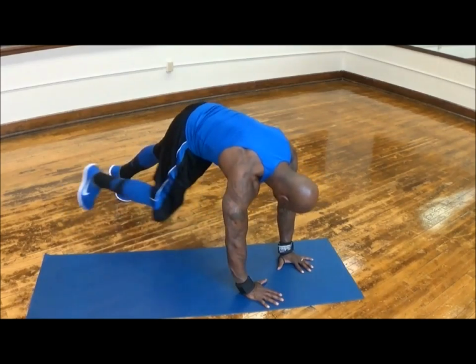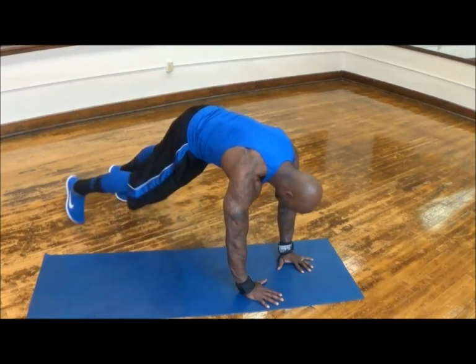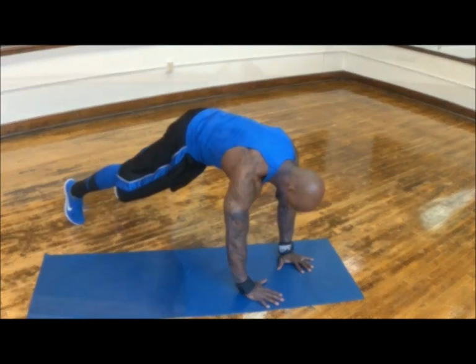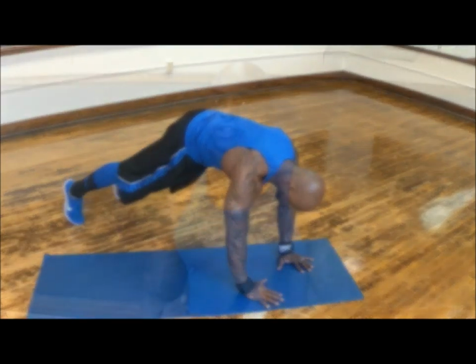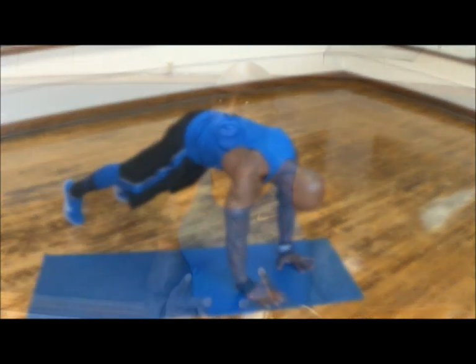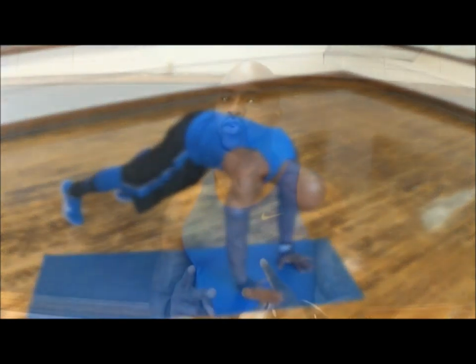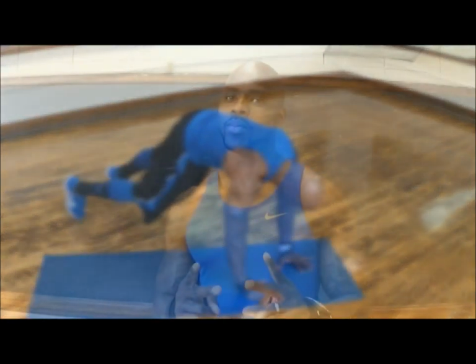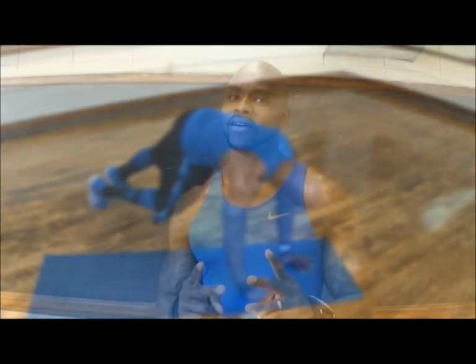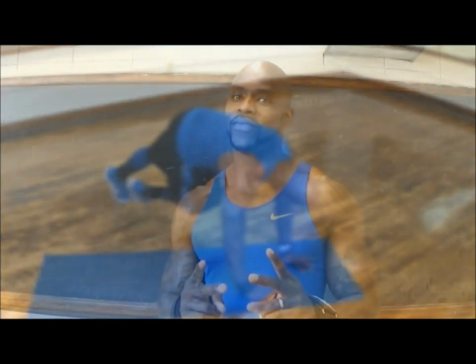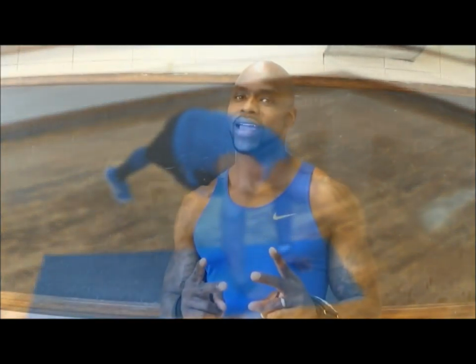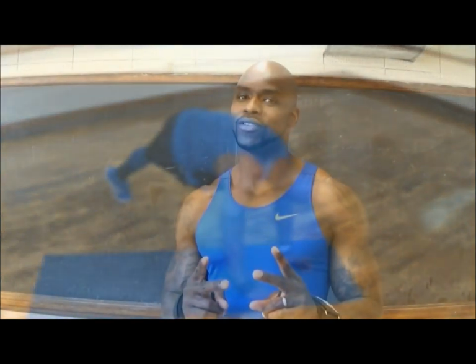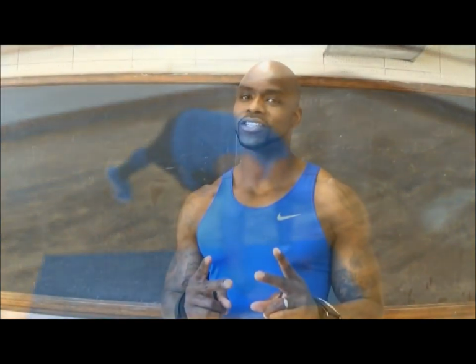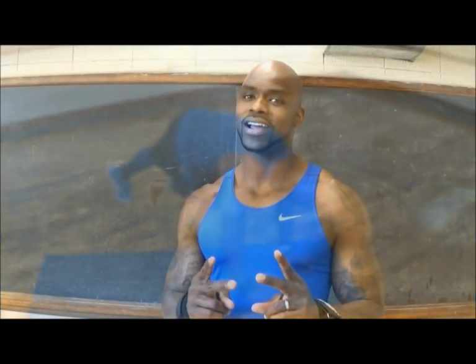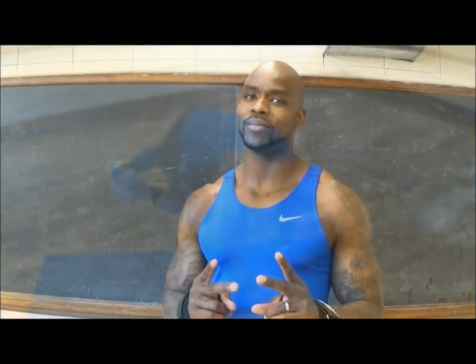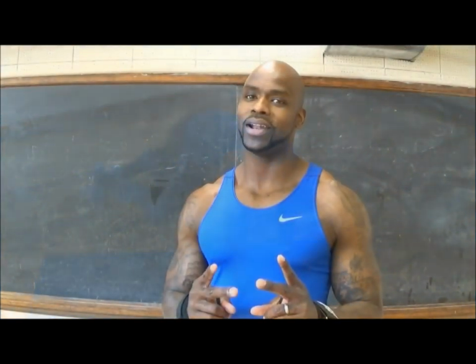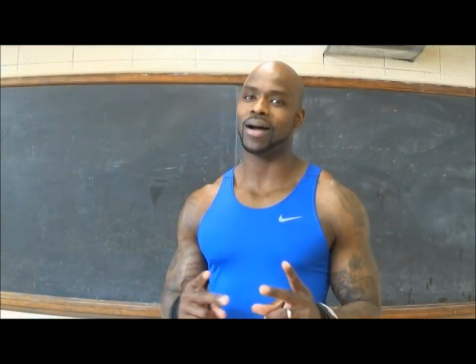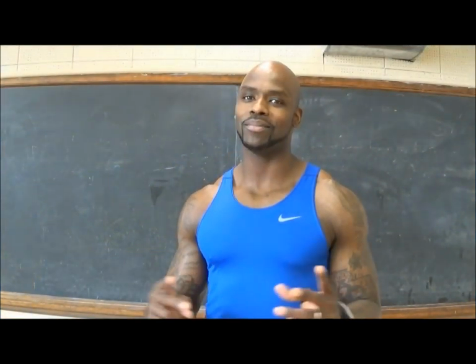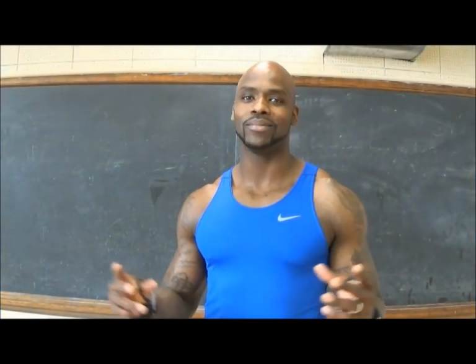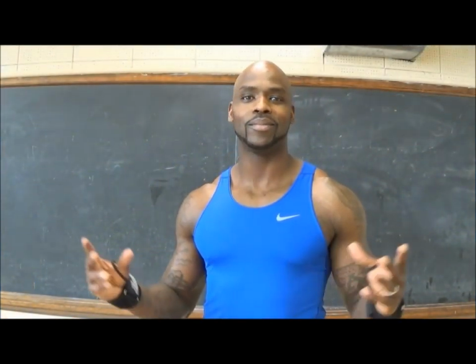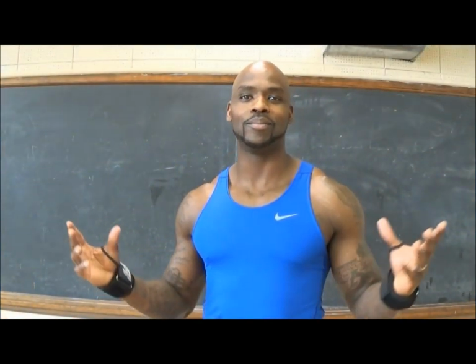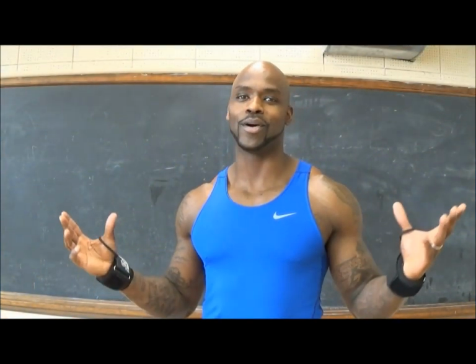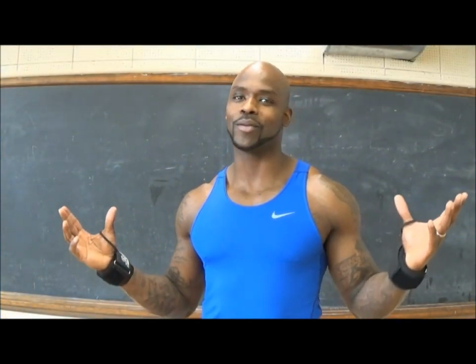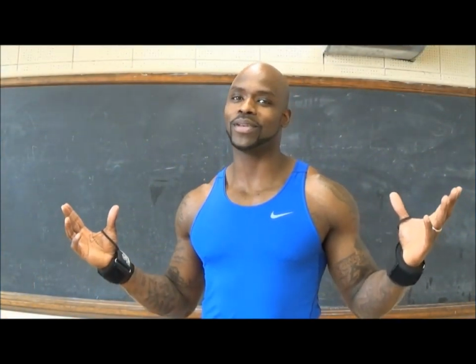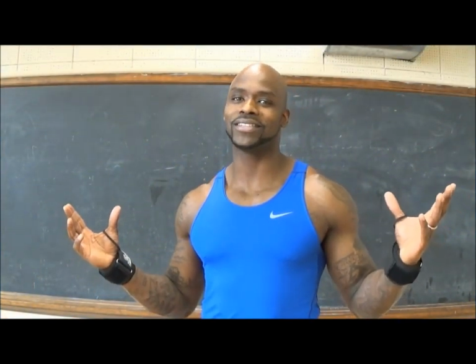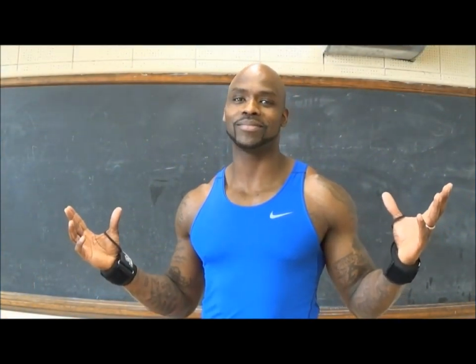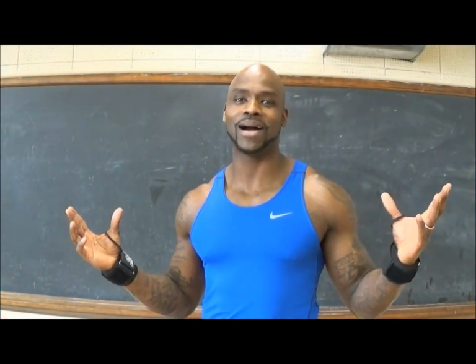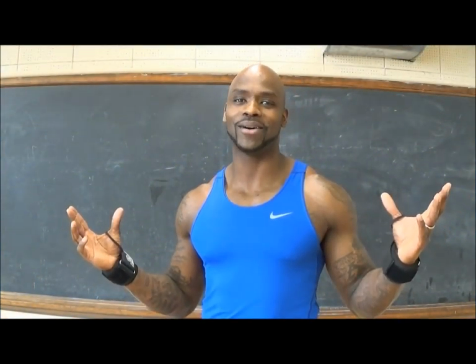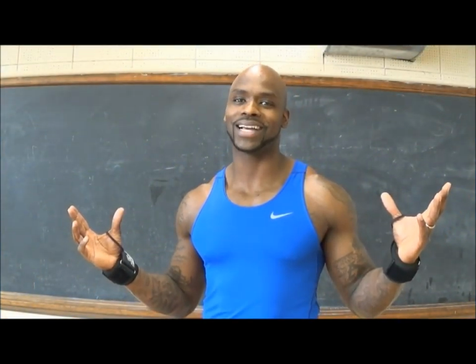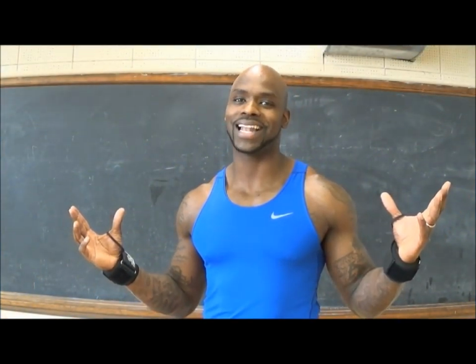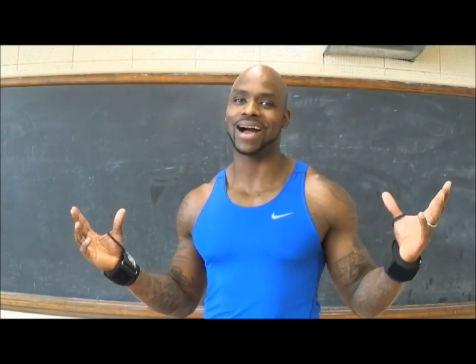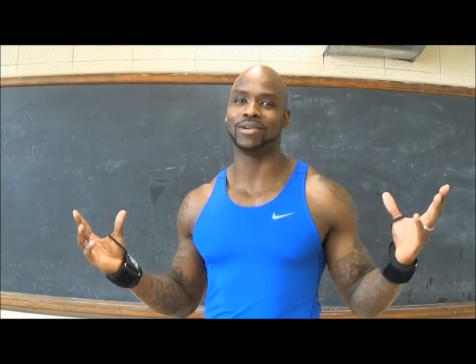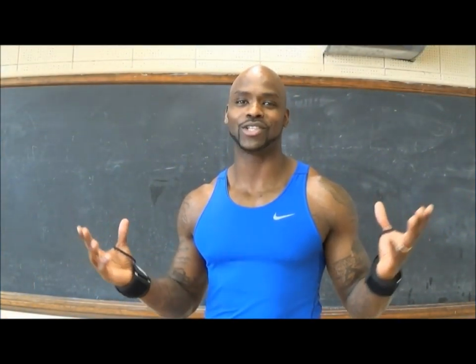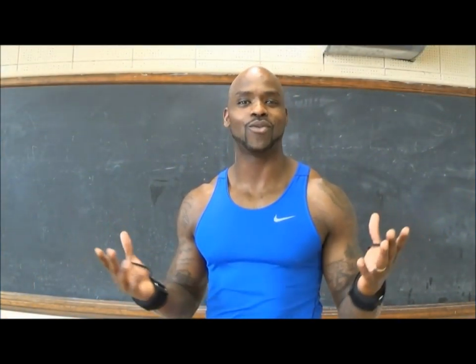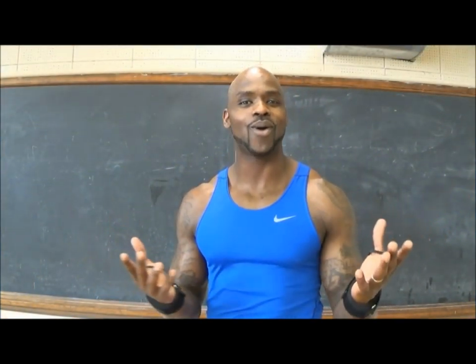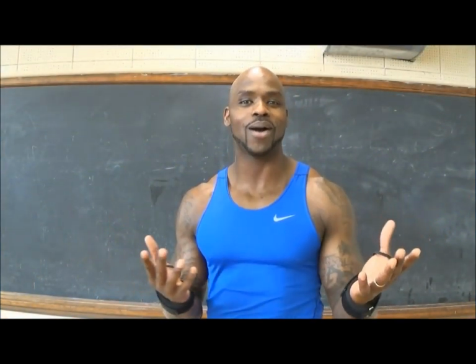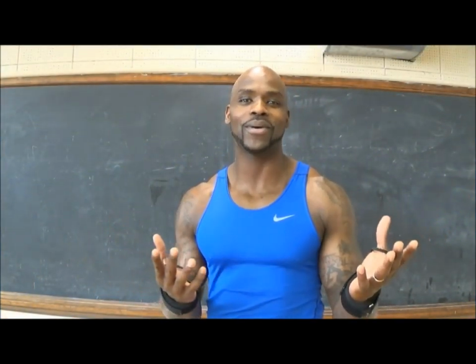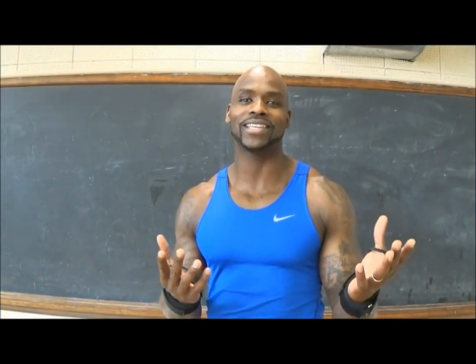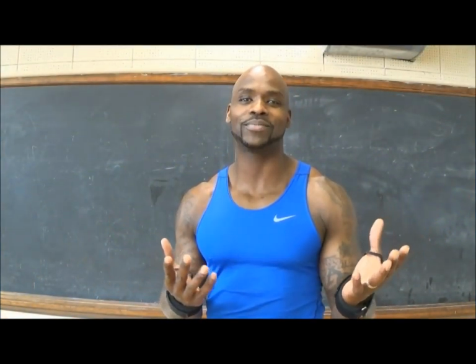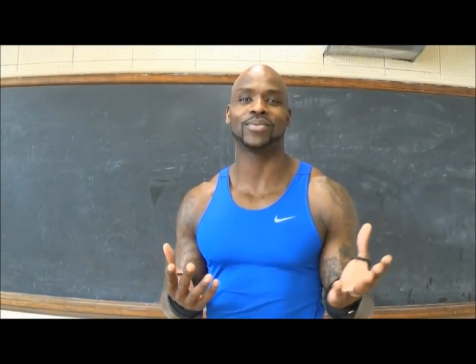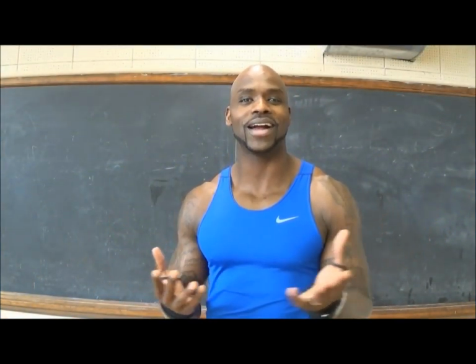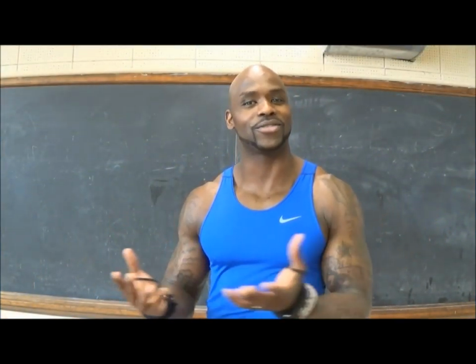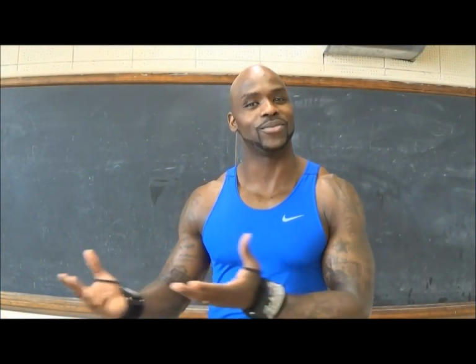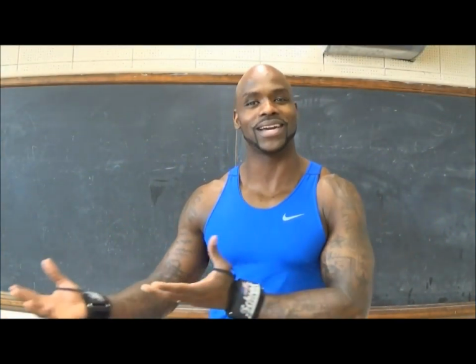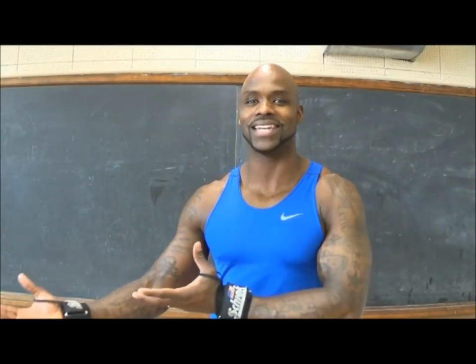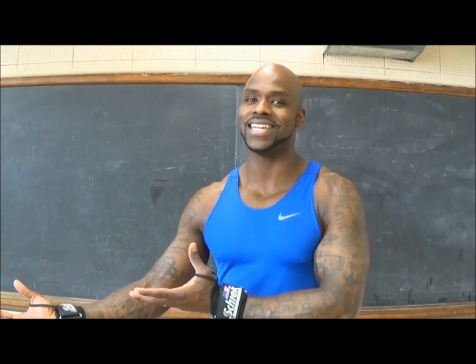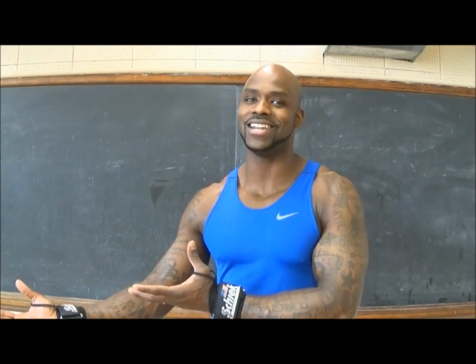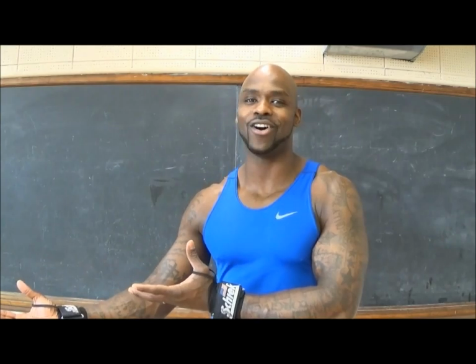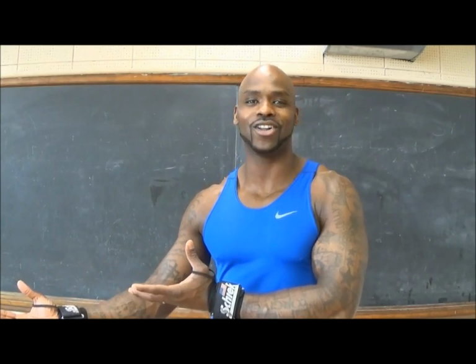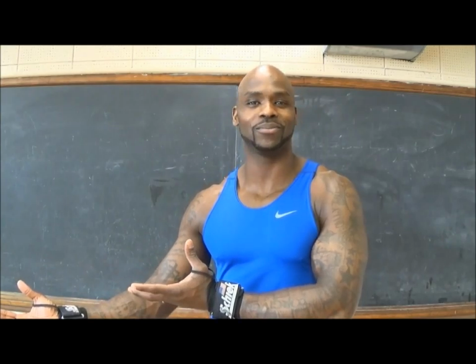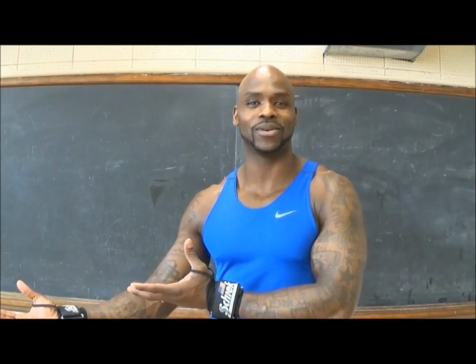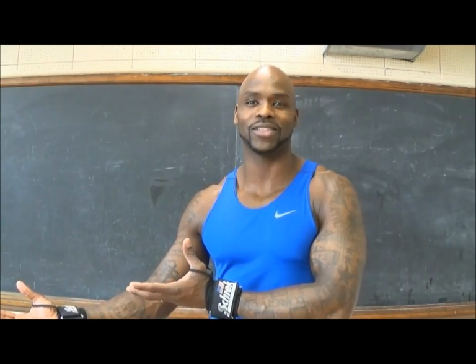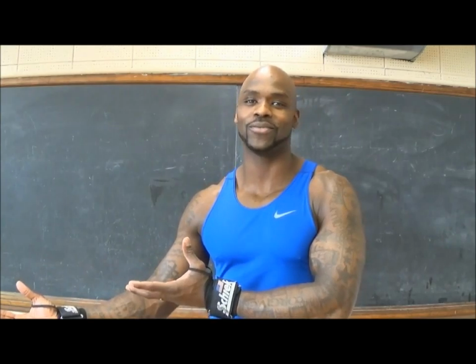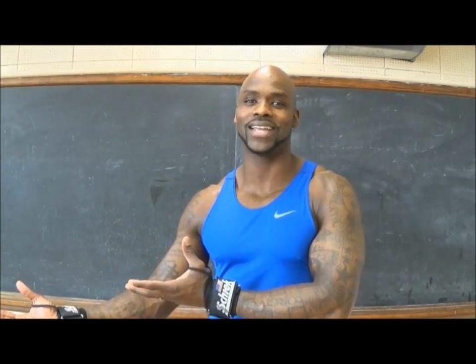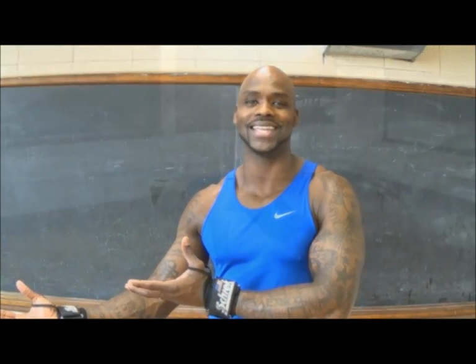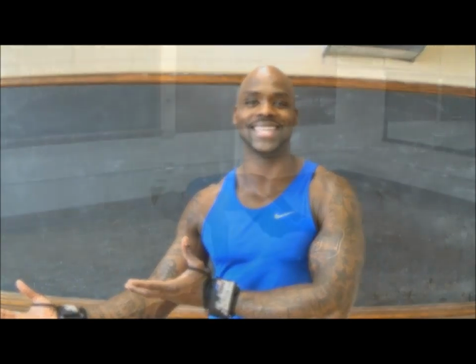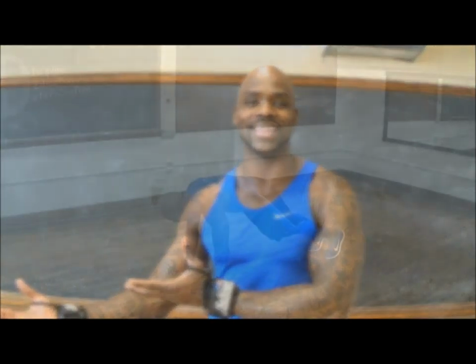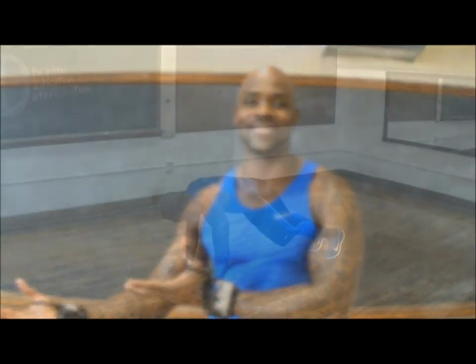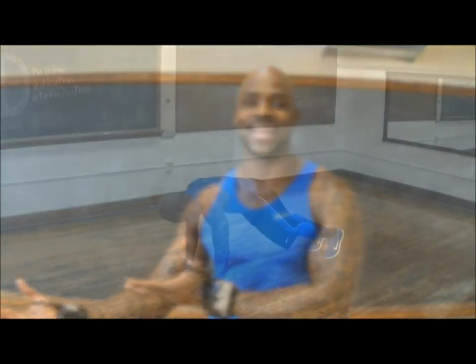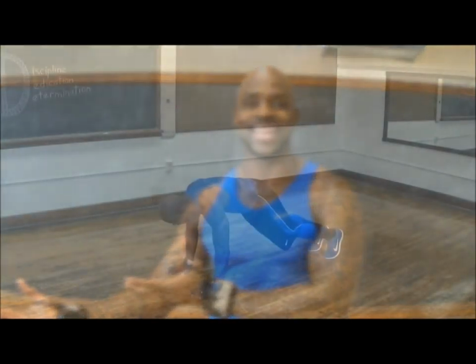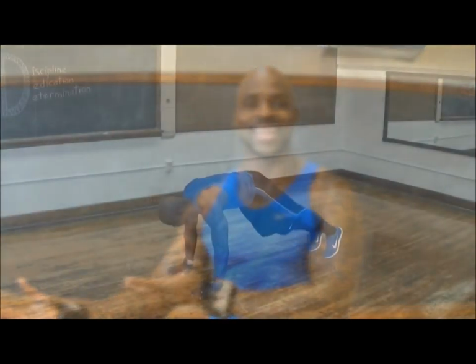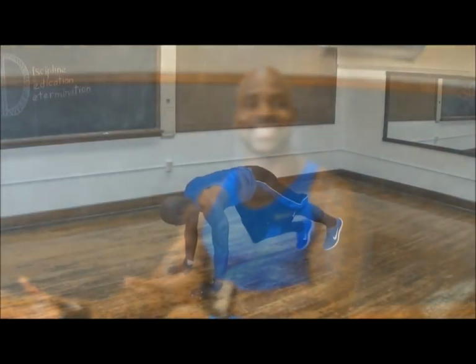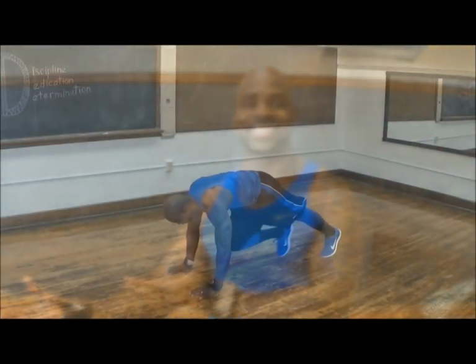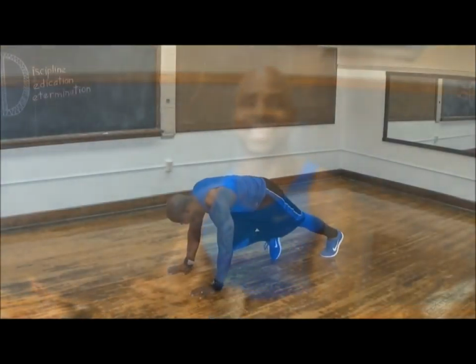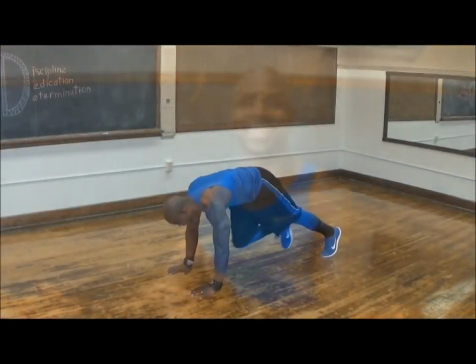Two of my favorites coming up — burpees to mountain climbers. Why waste breath? We're going to need all the breath we can get right here in a second.